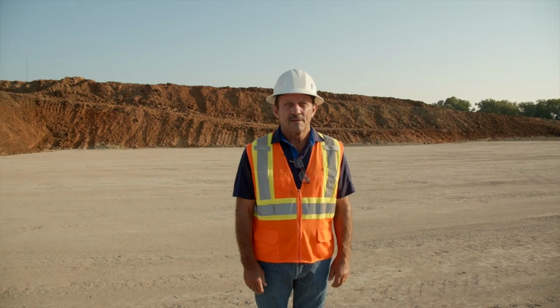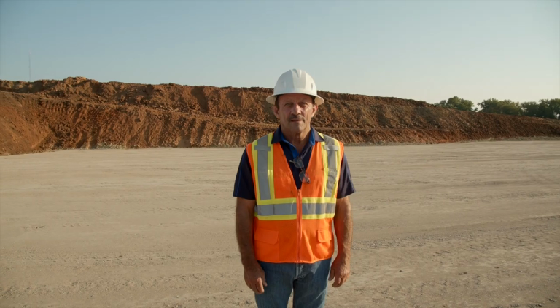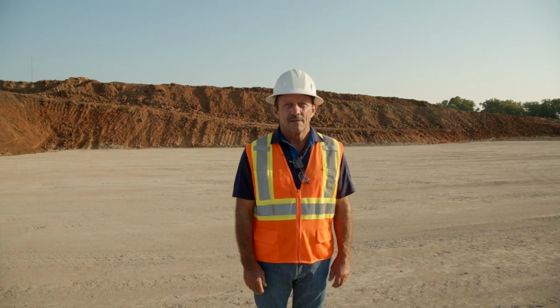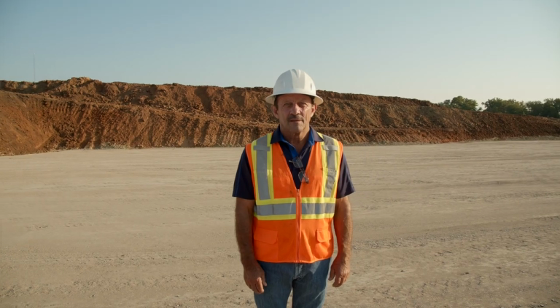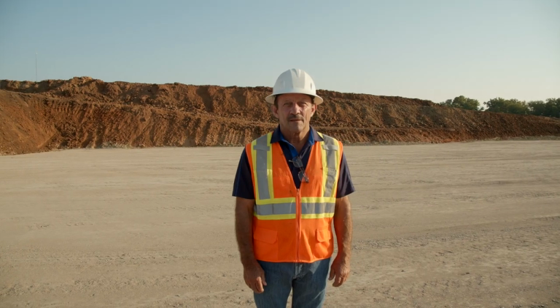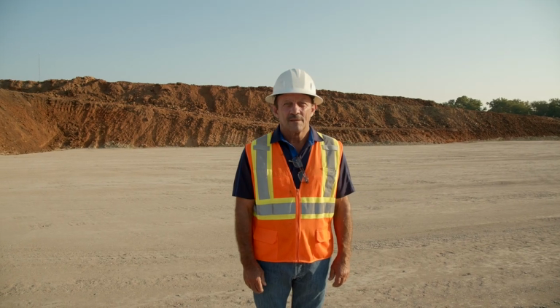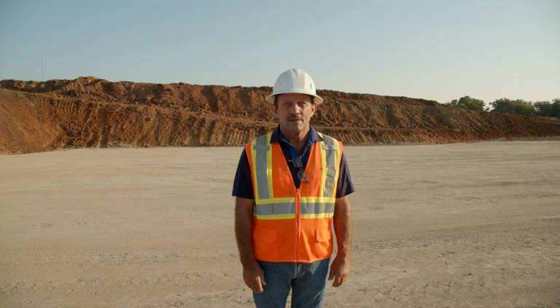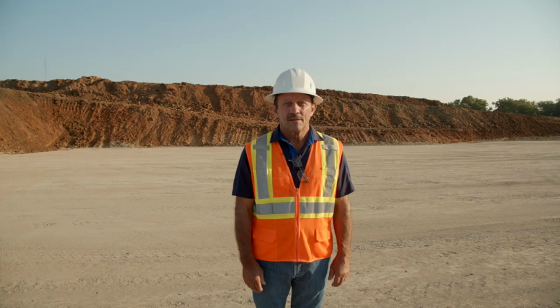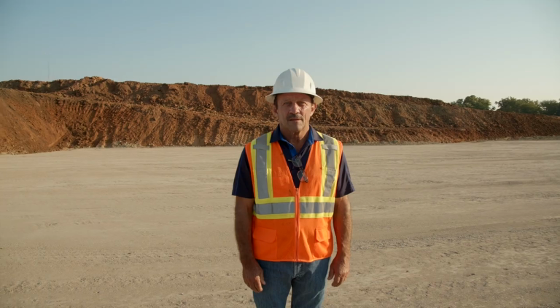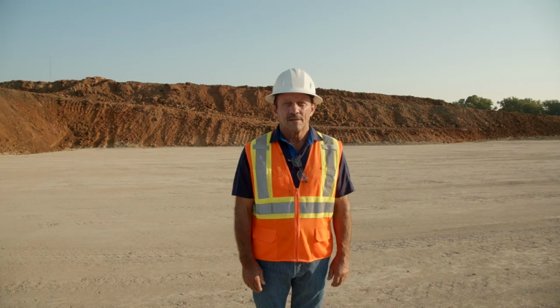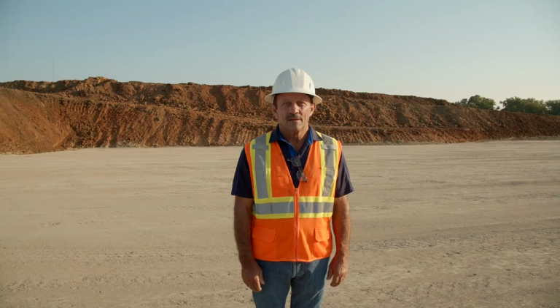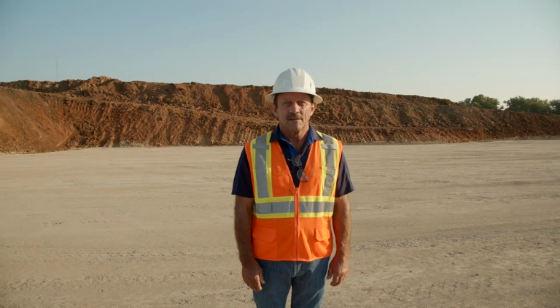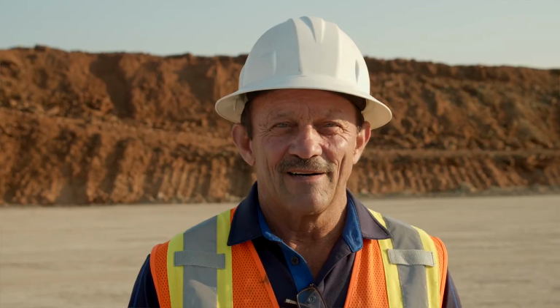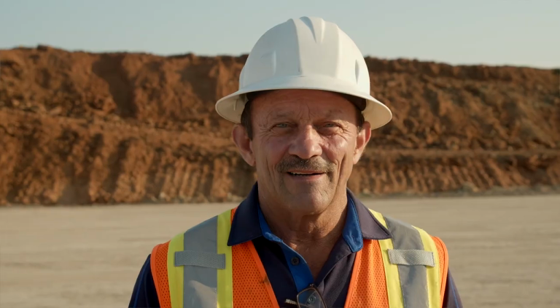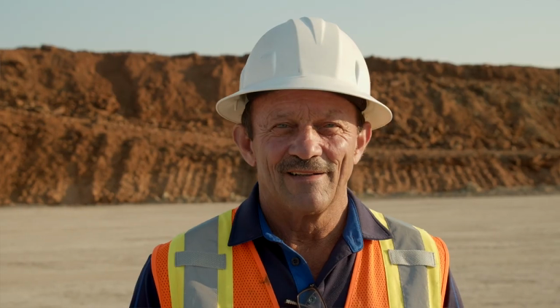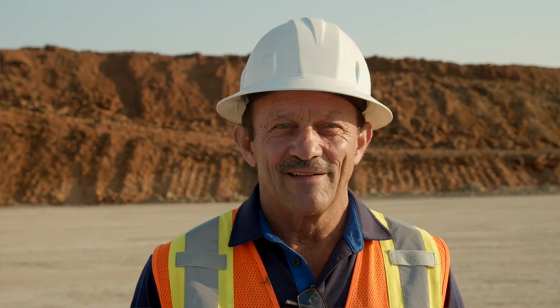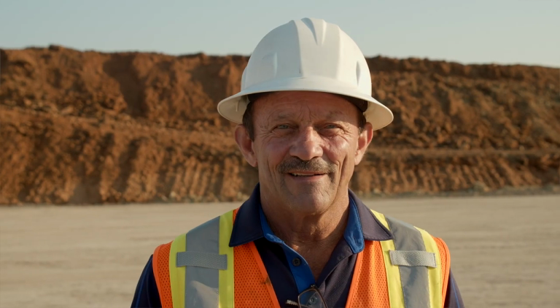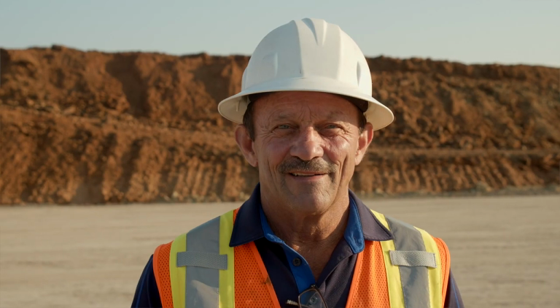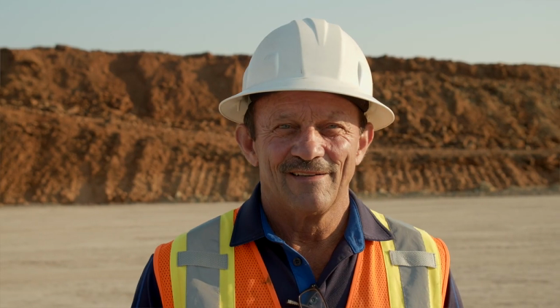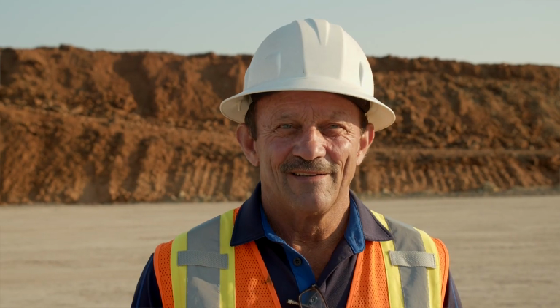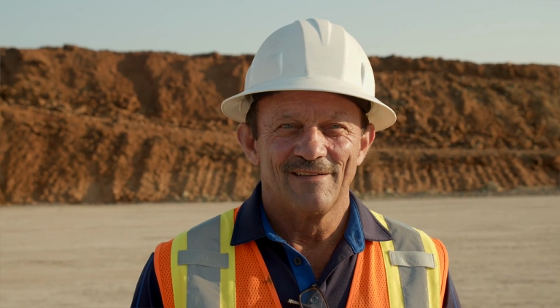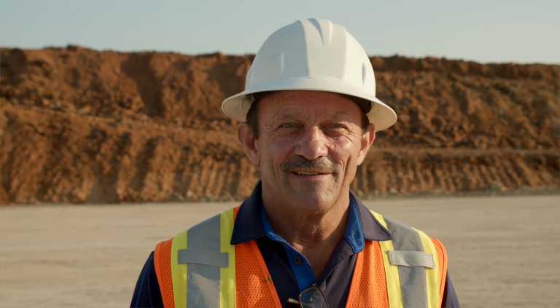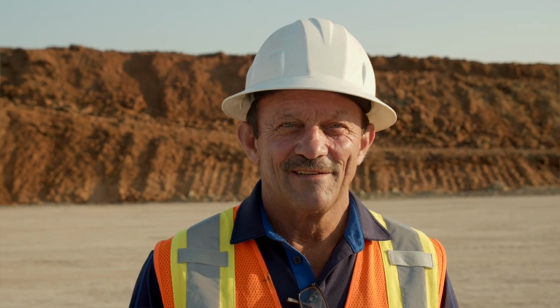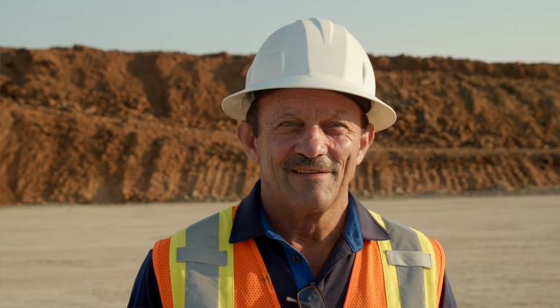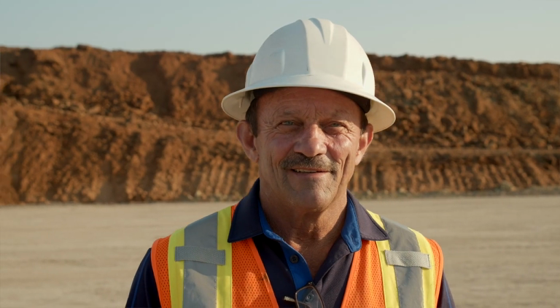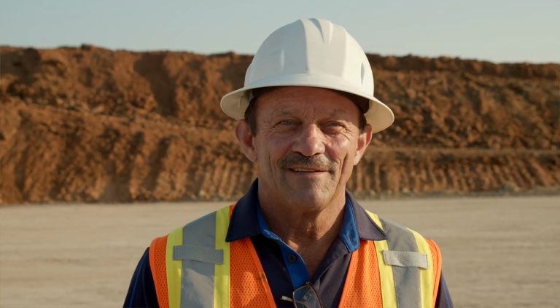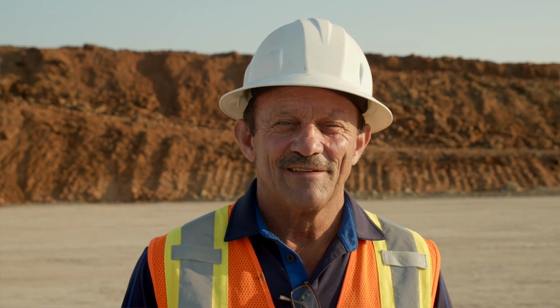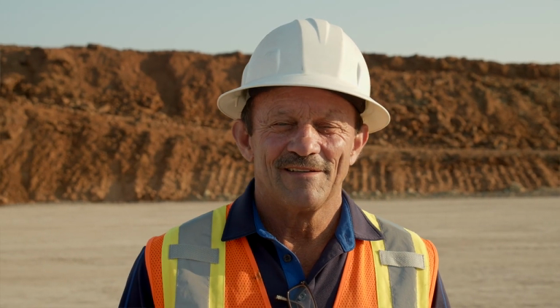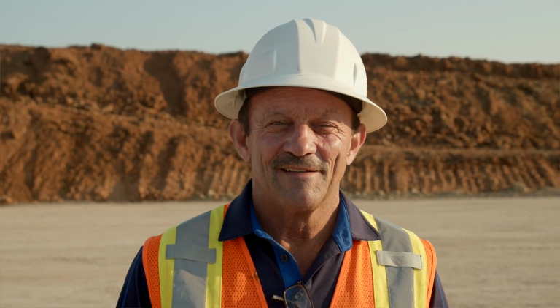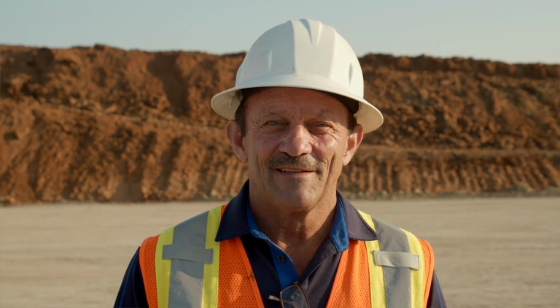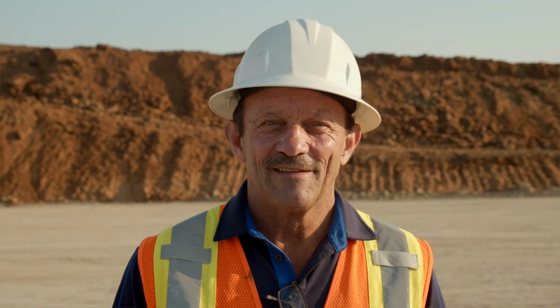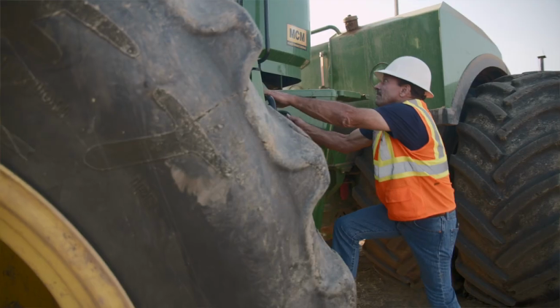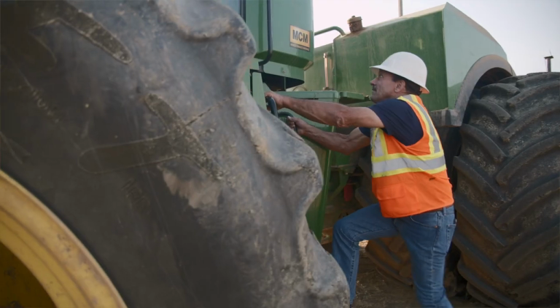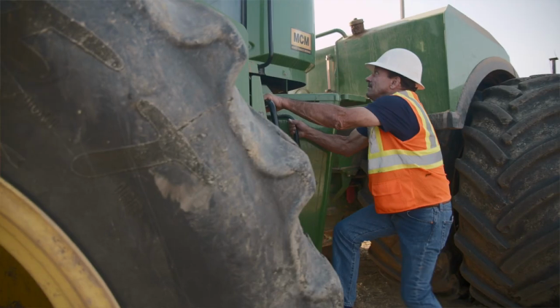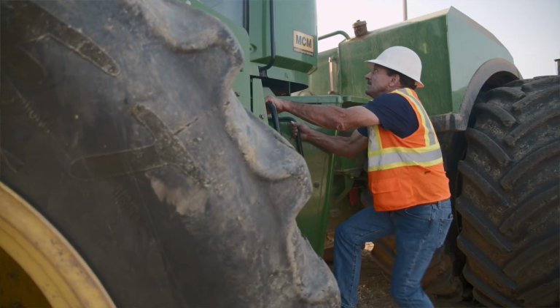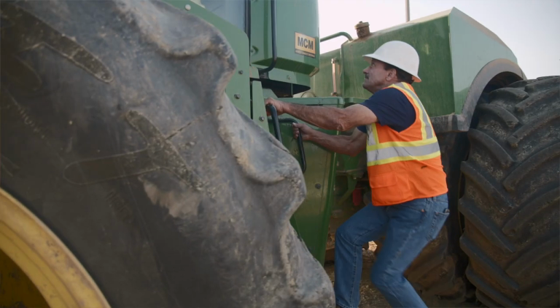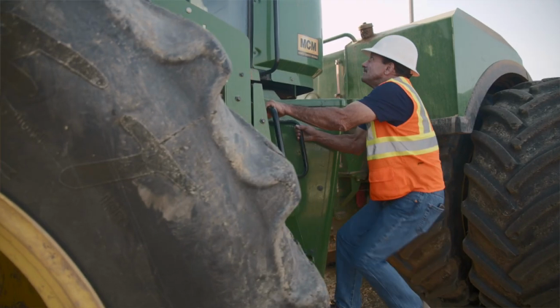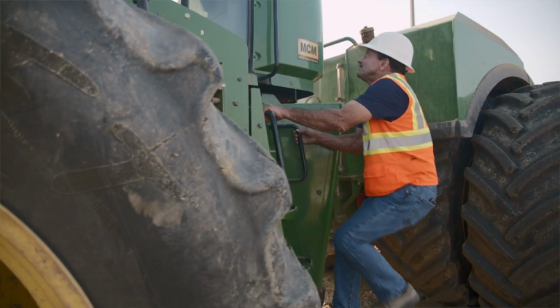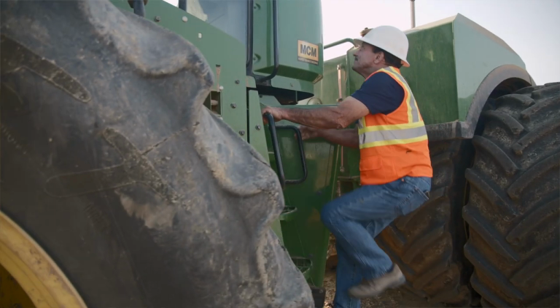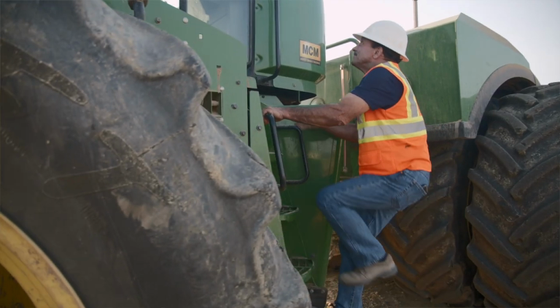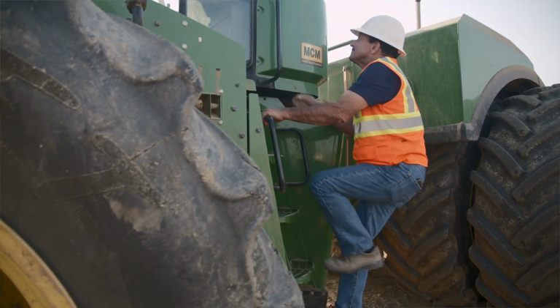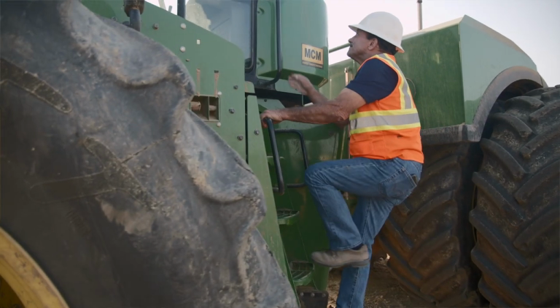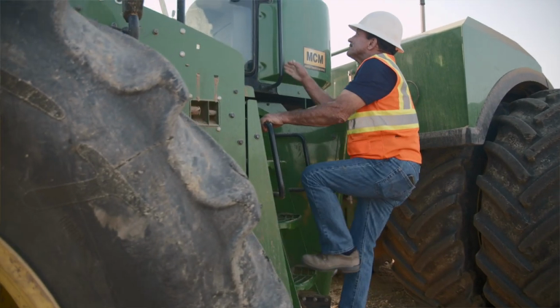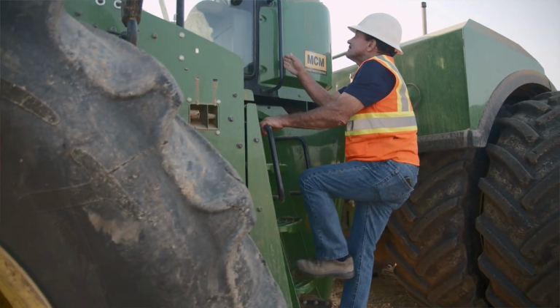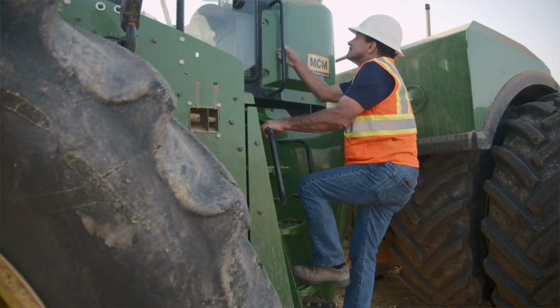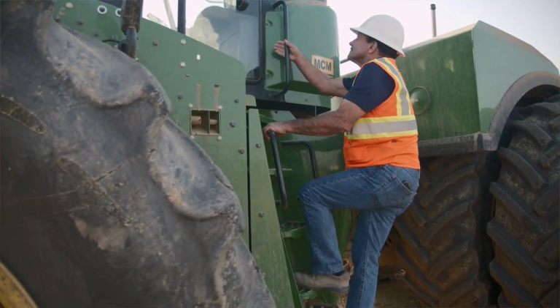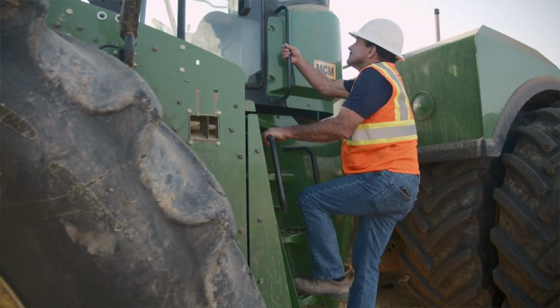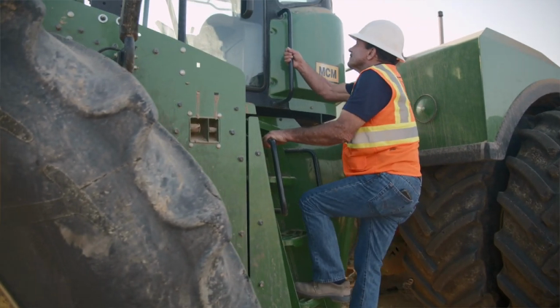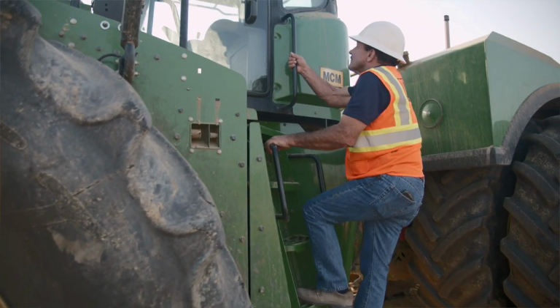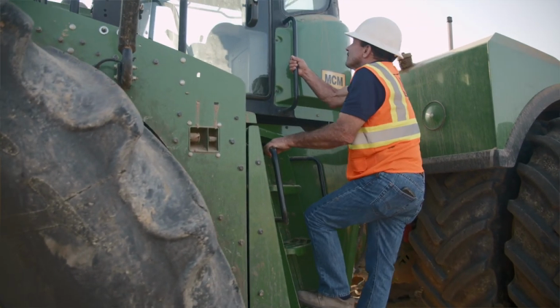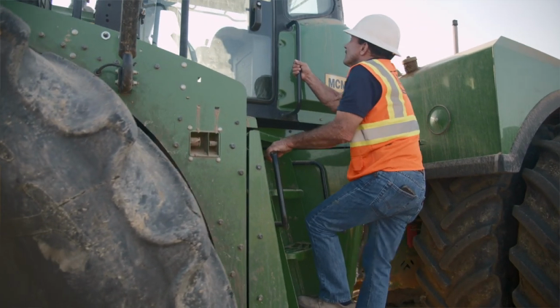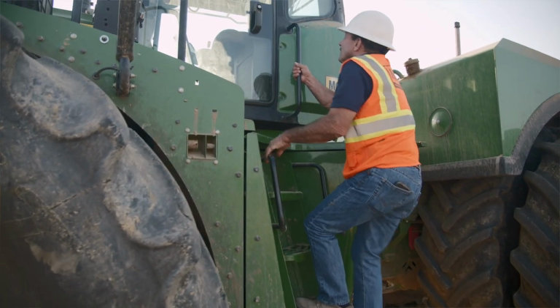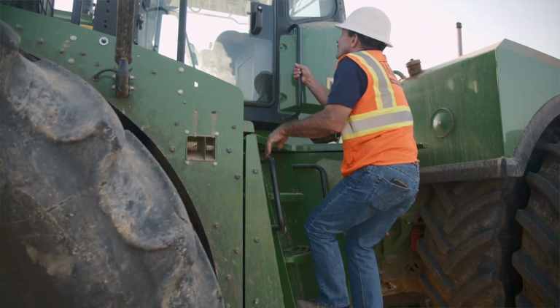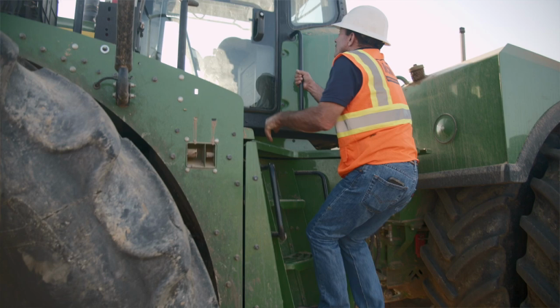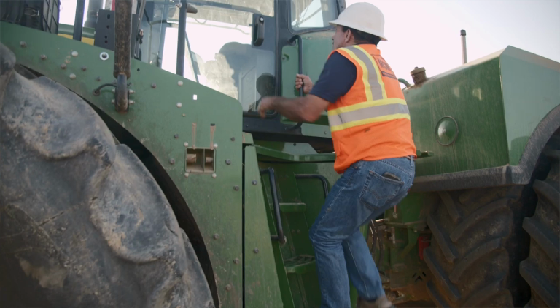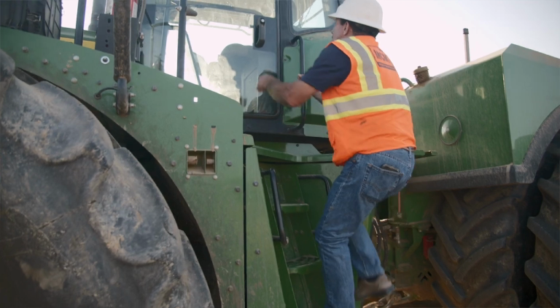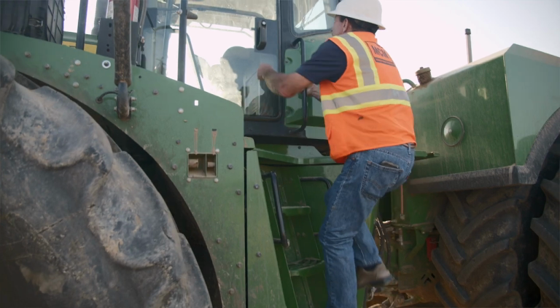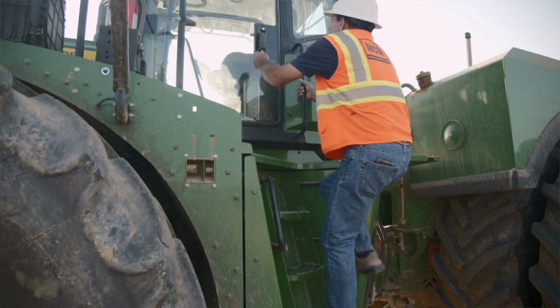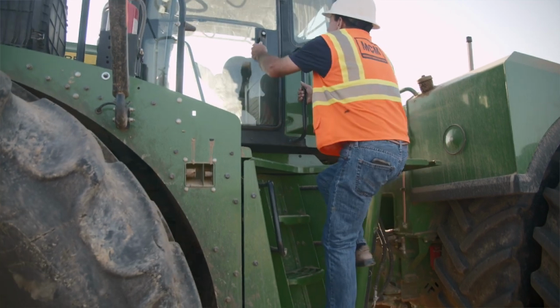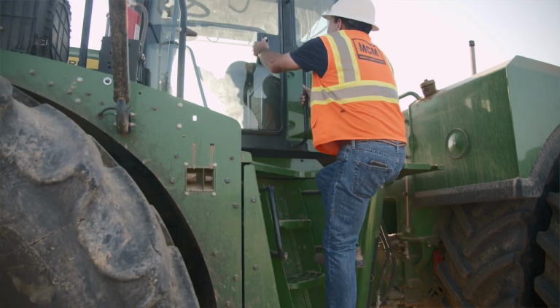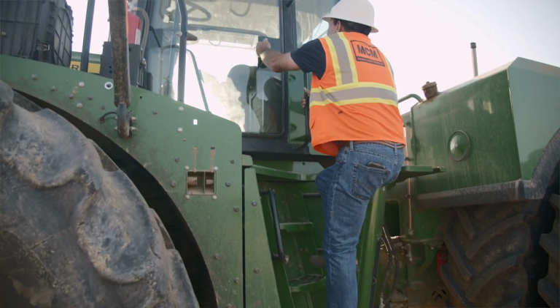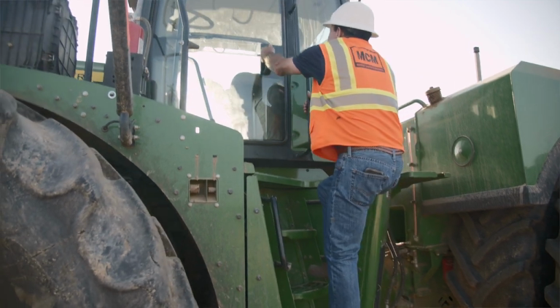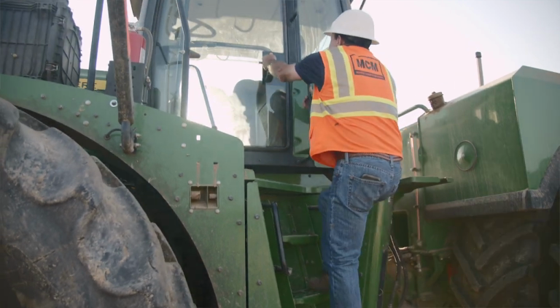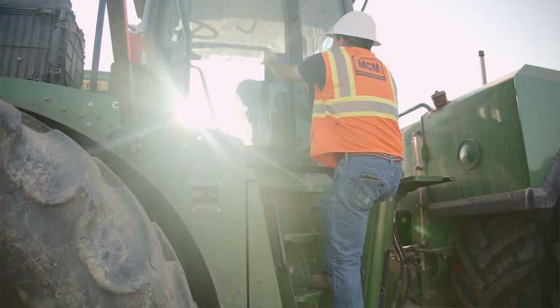My name is Robert Eichmann with Midwest Concrete Materials. We're doing all the site grading and base rock for the paving.